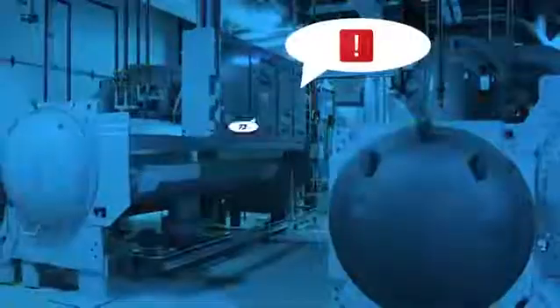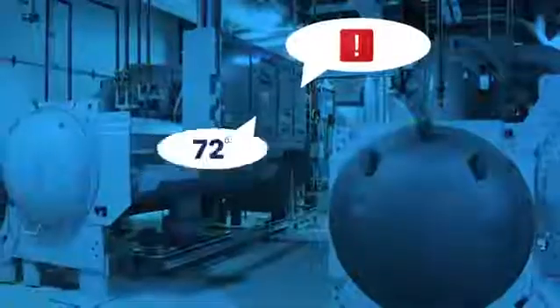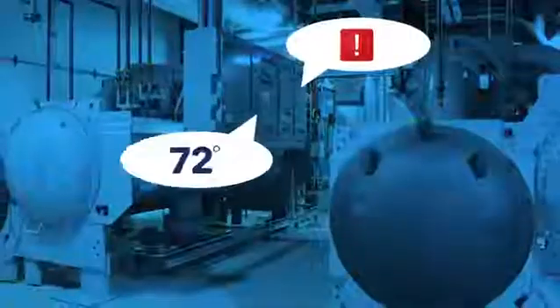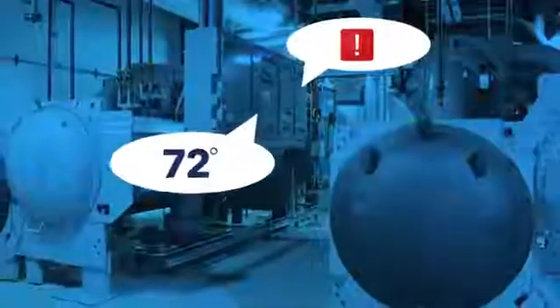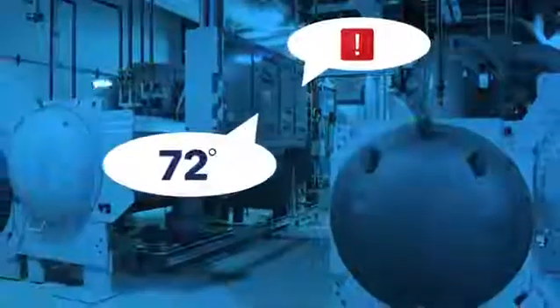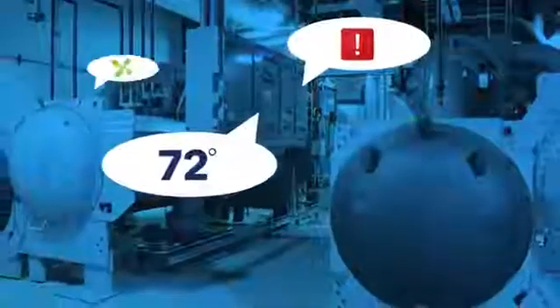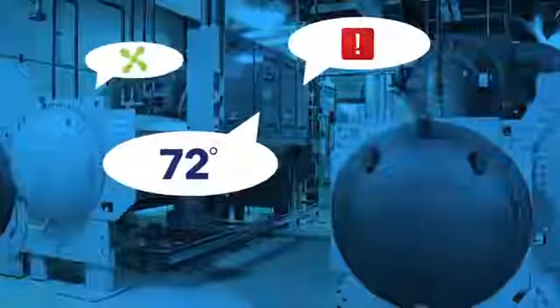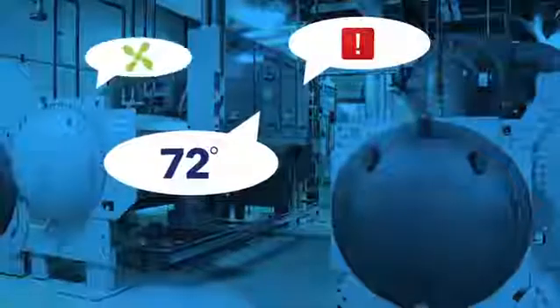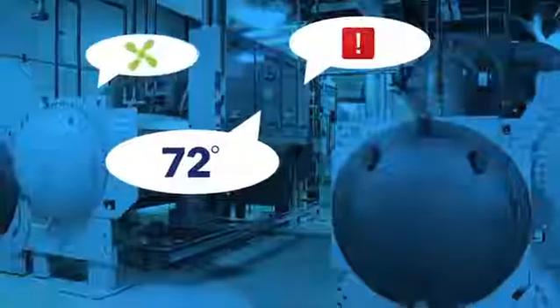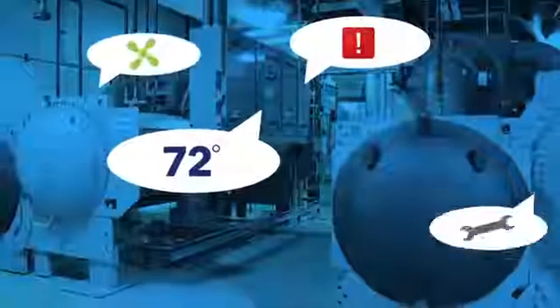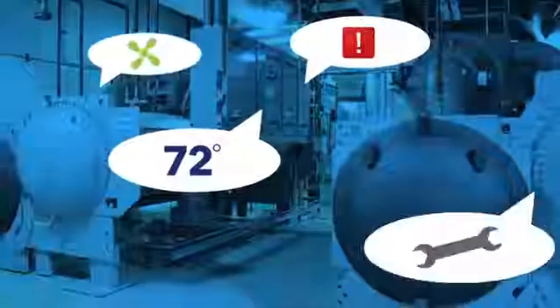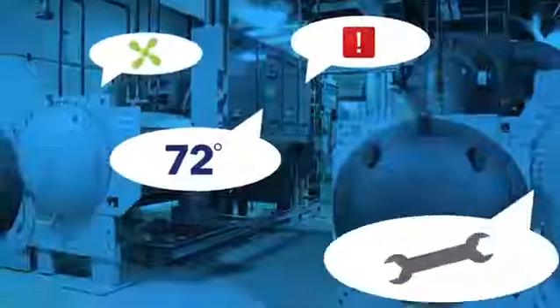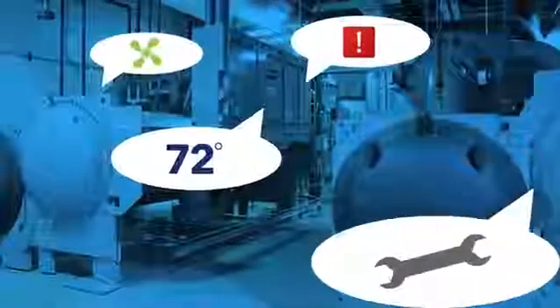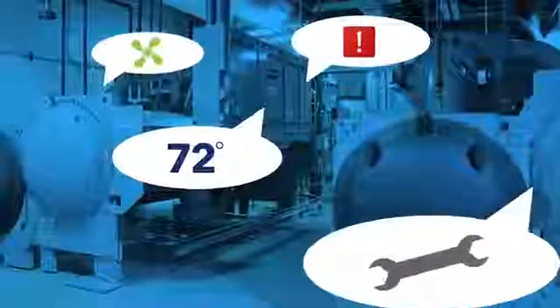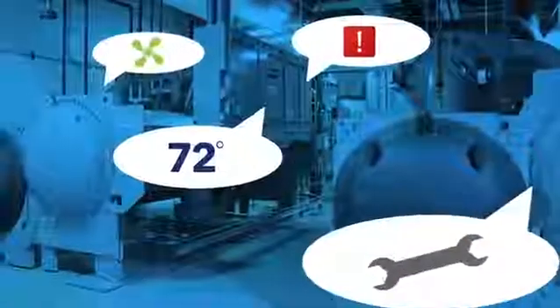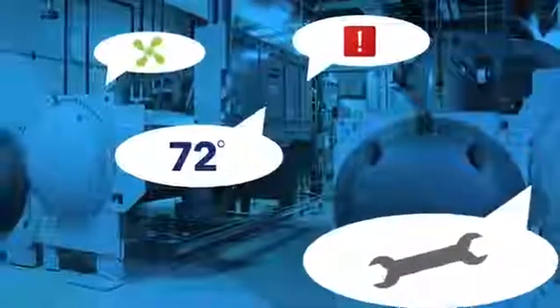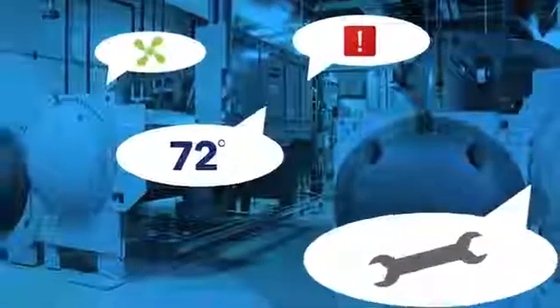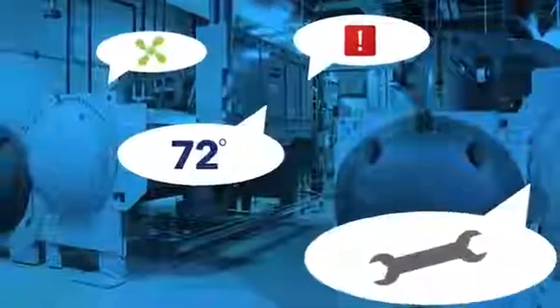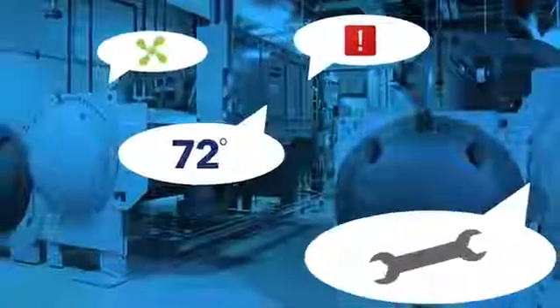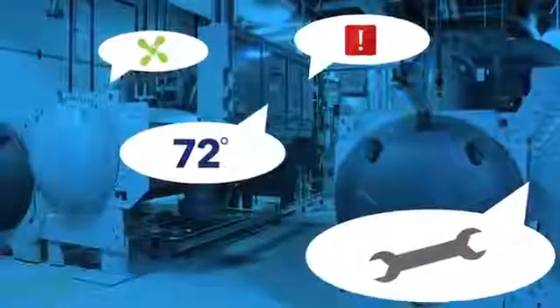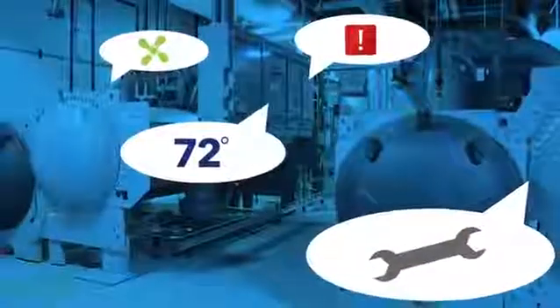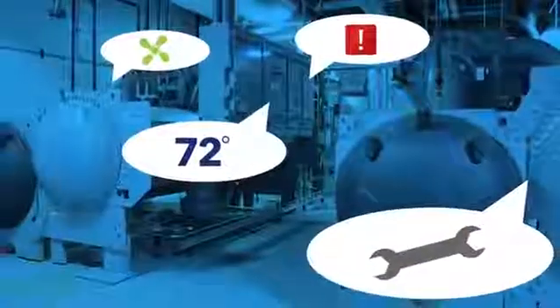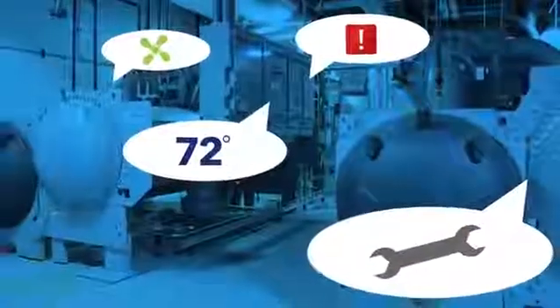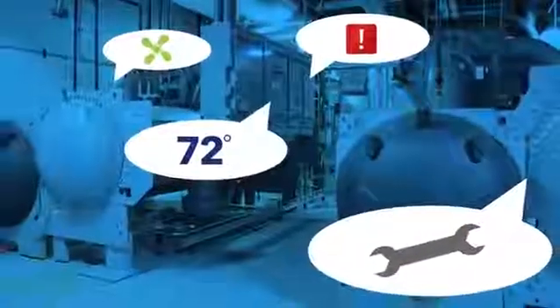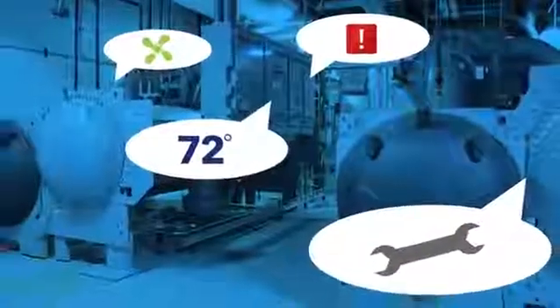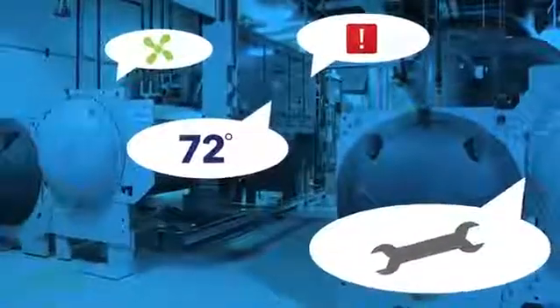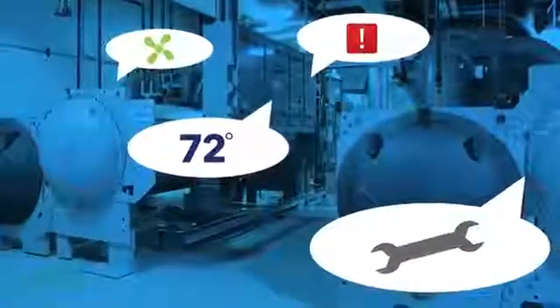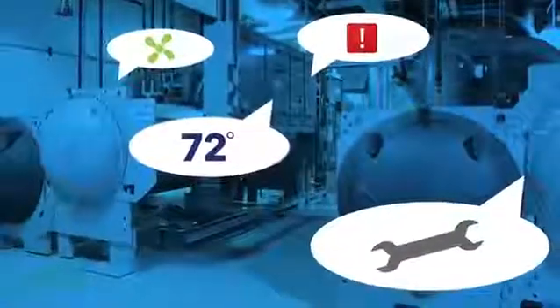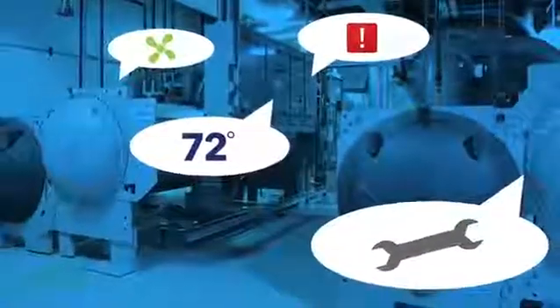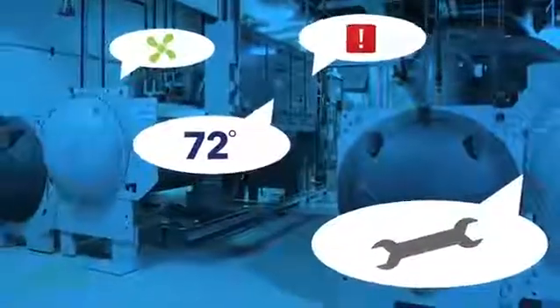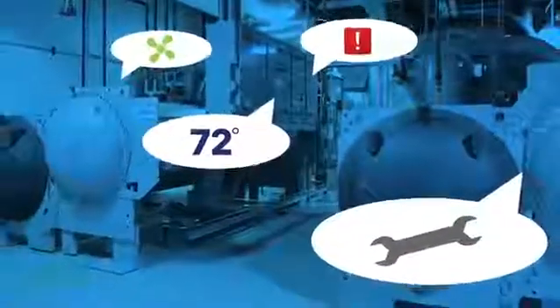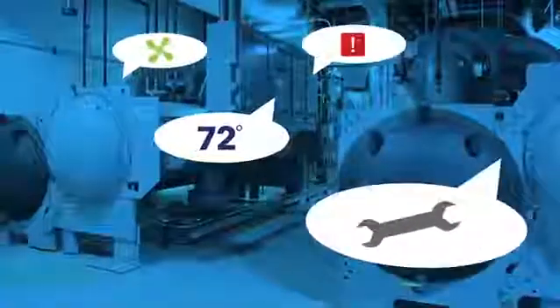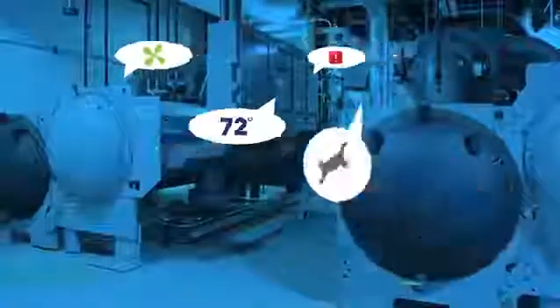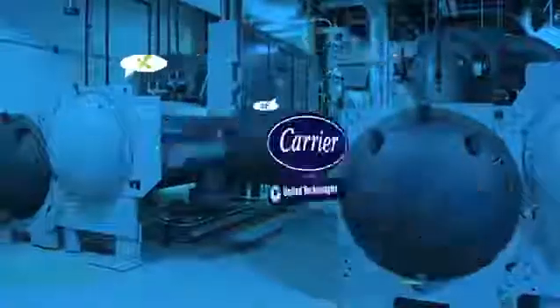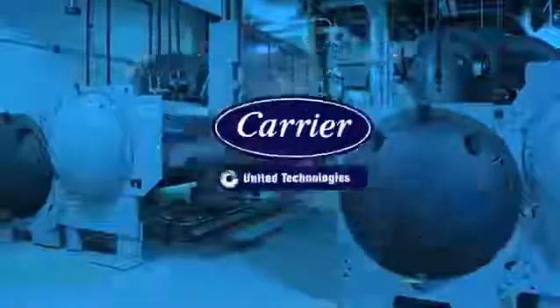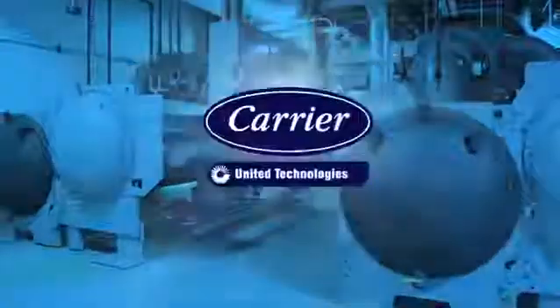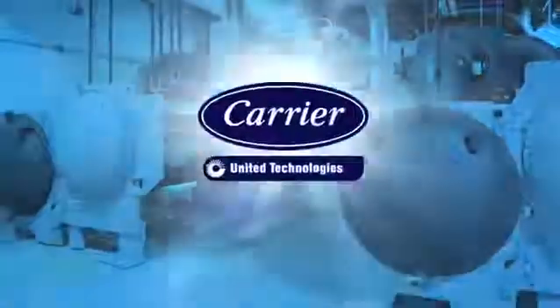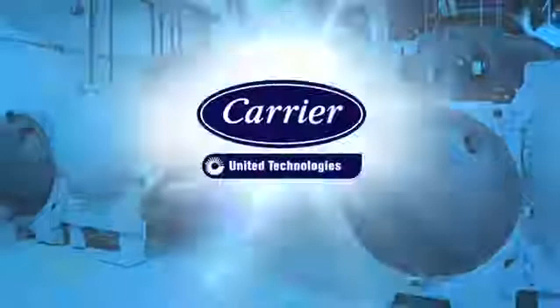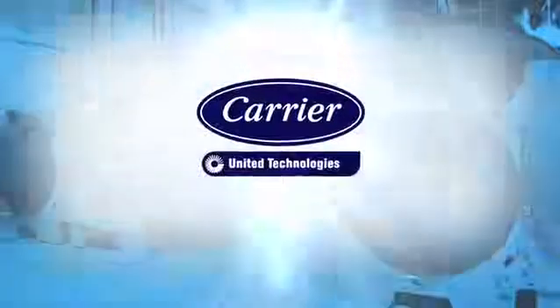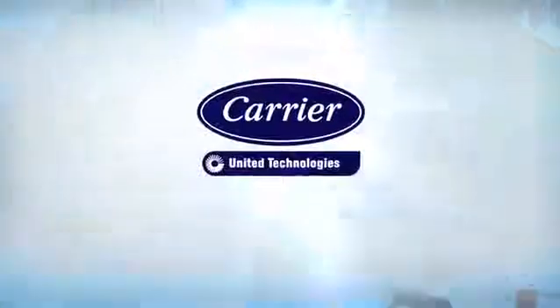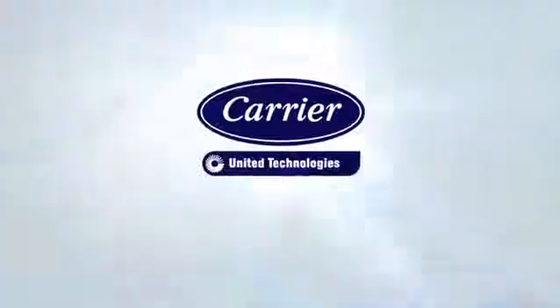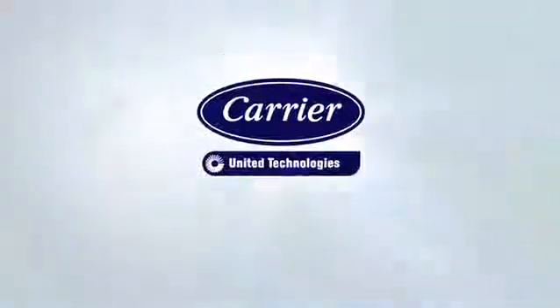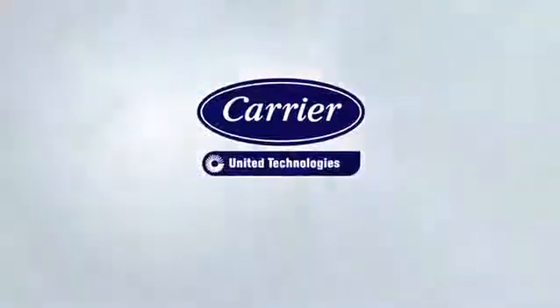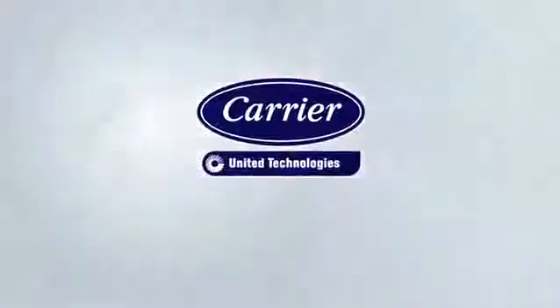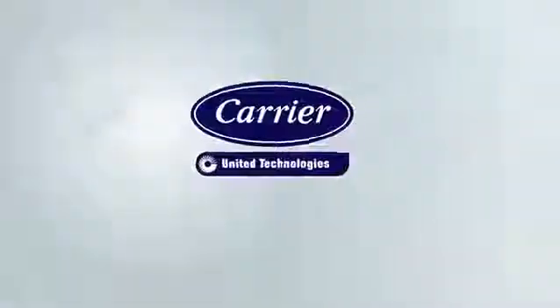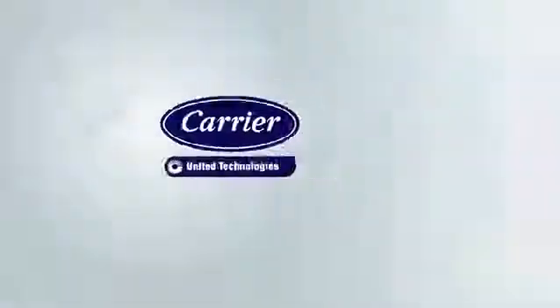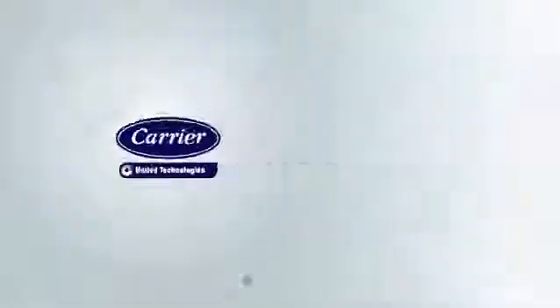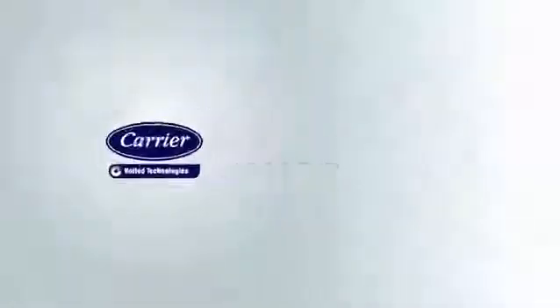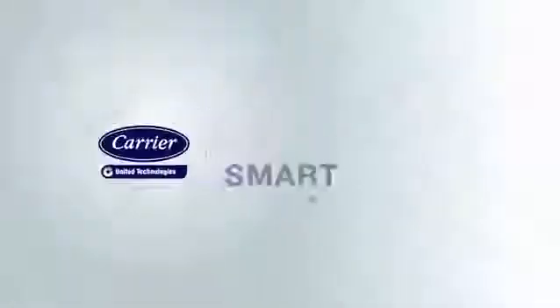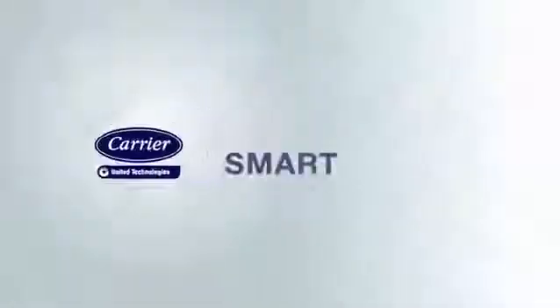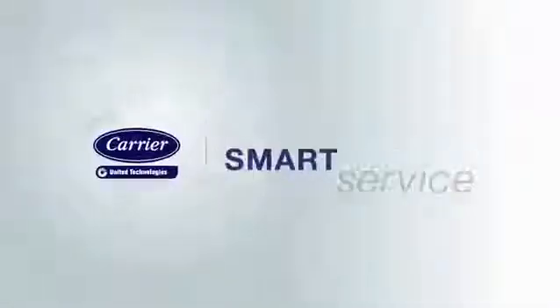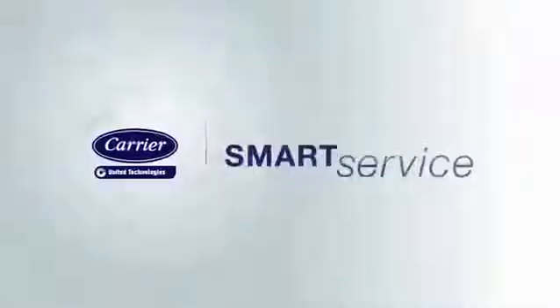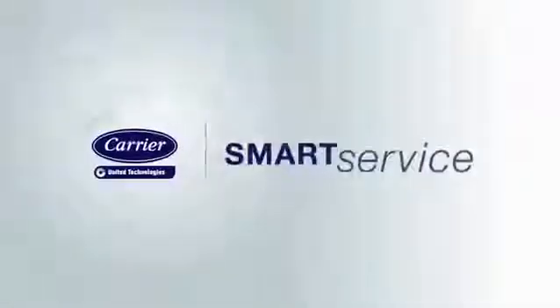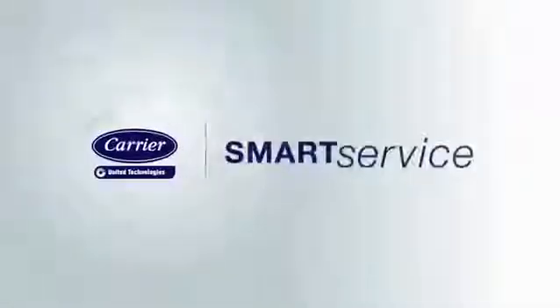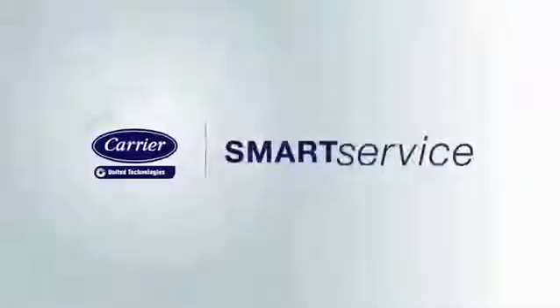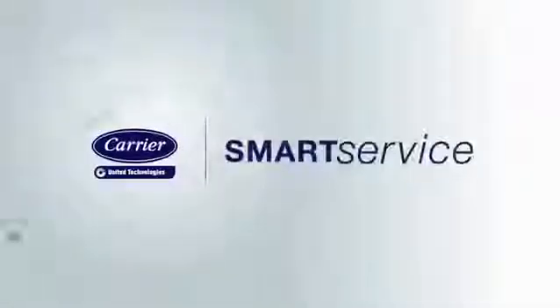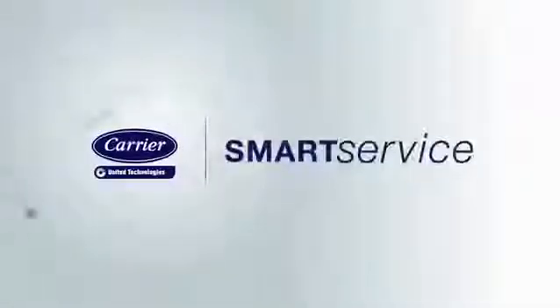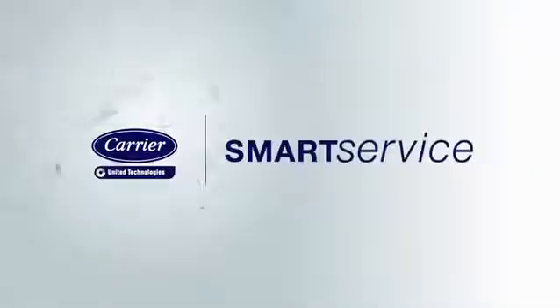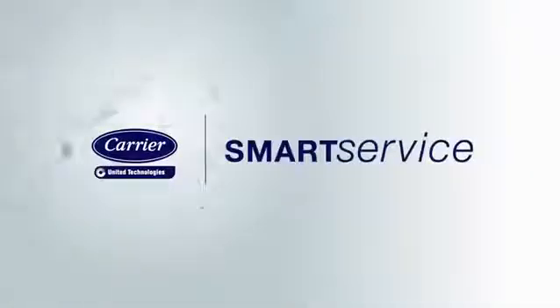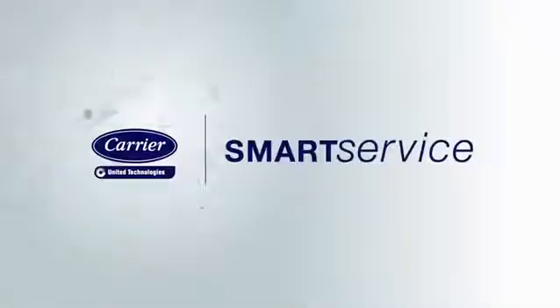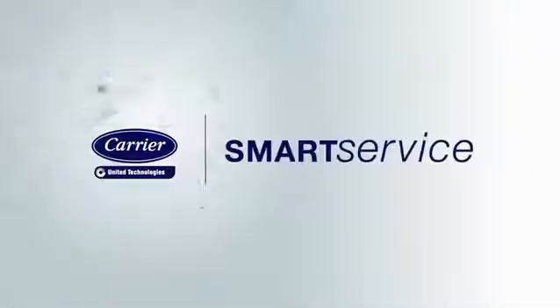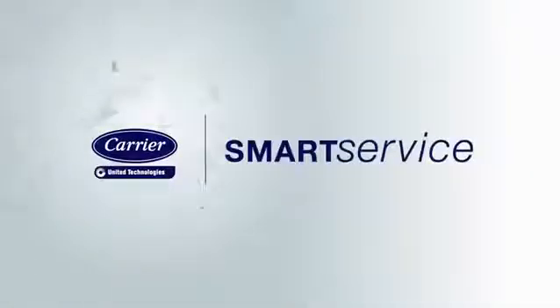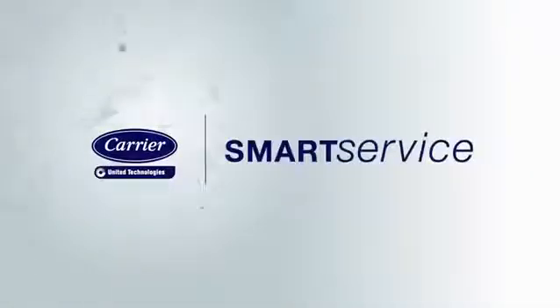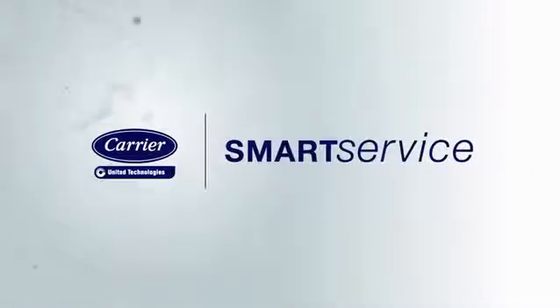Don't be the last to know when your chiller has a problem. Speak the language of the future with Carrier SmartService.